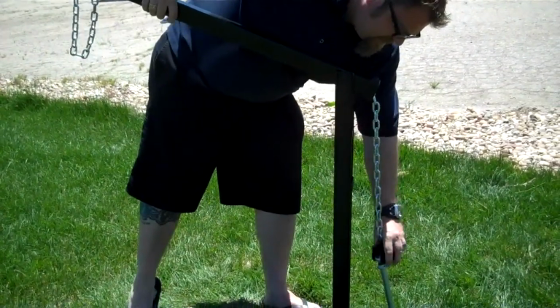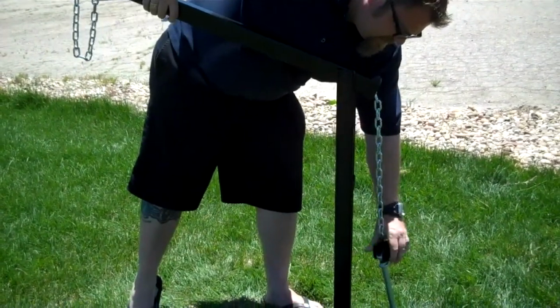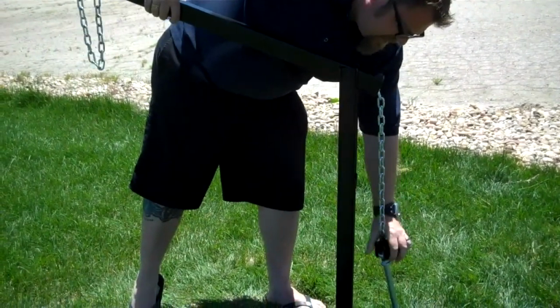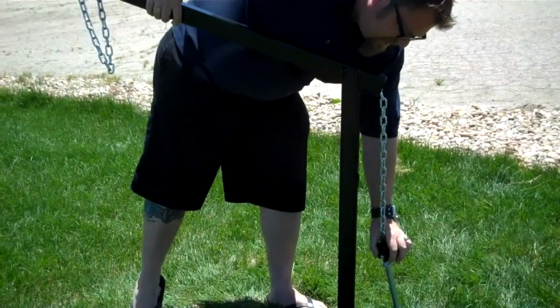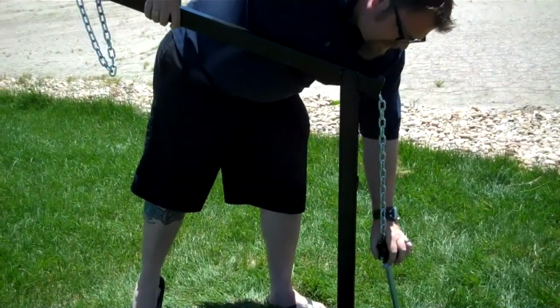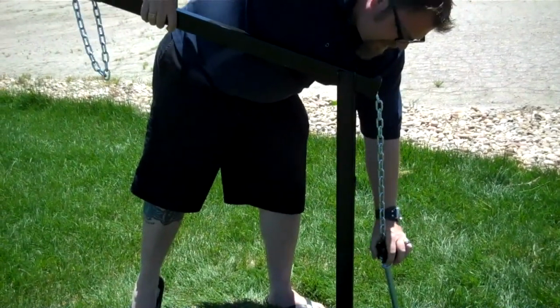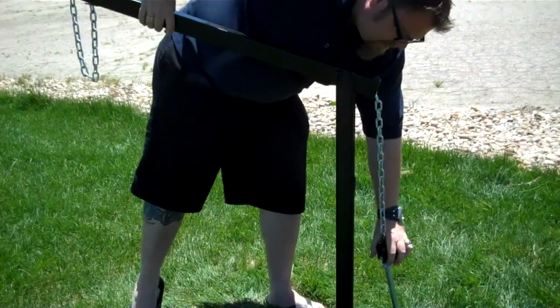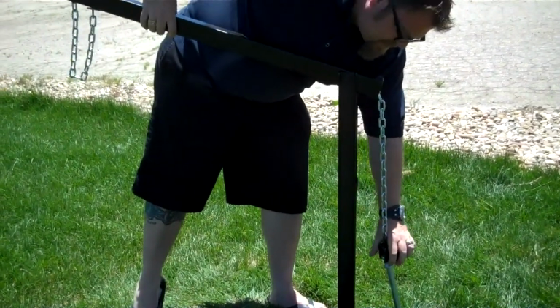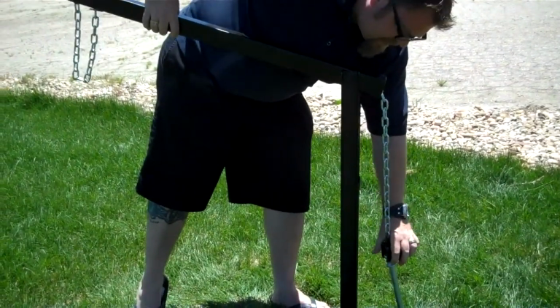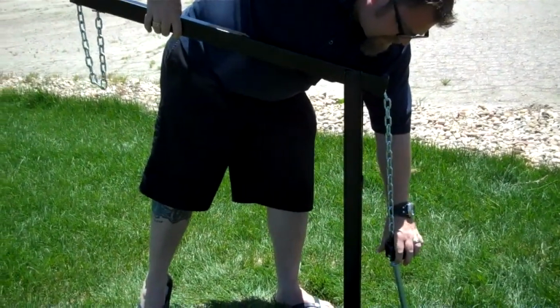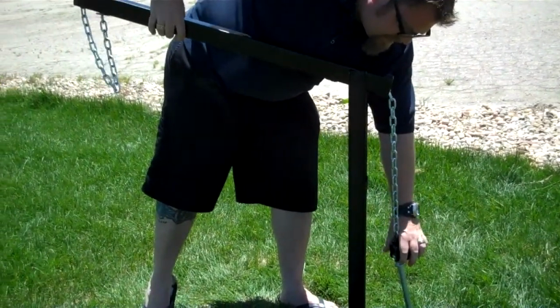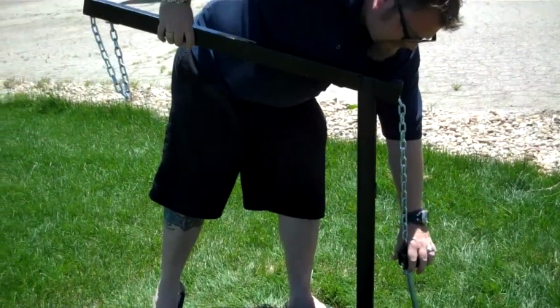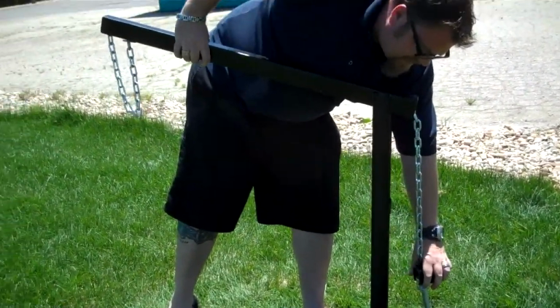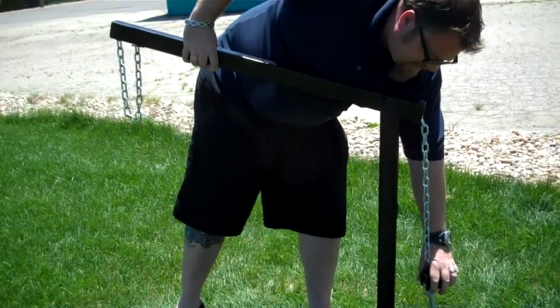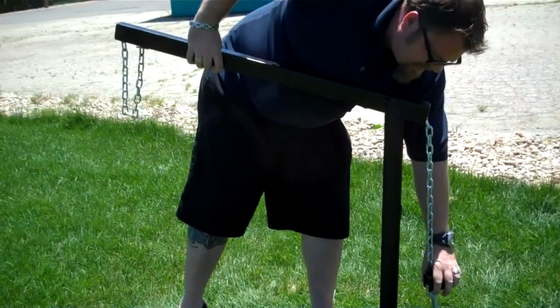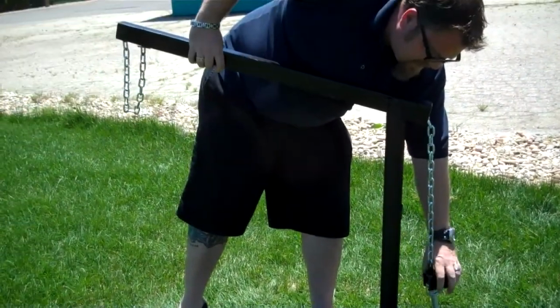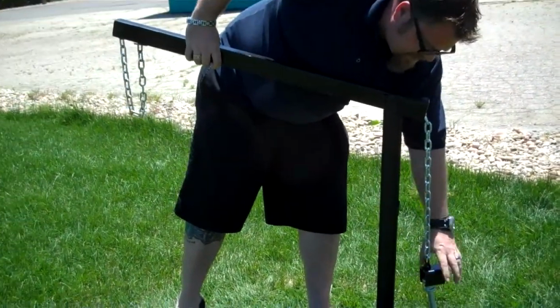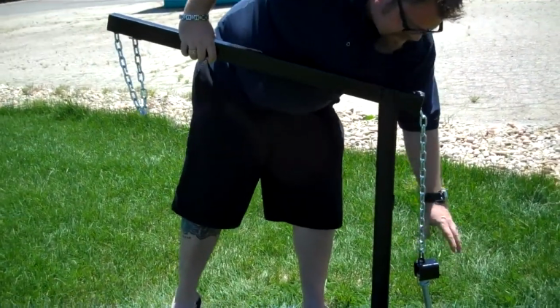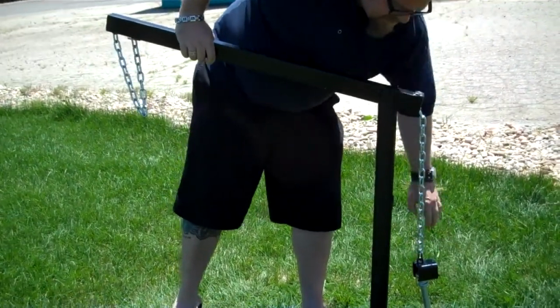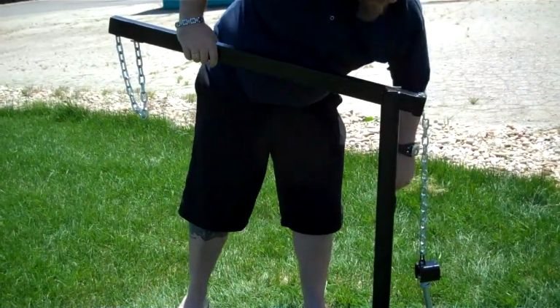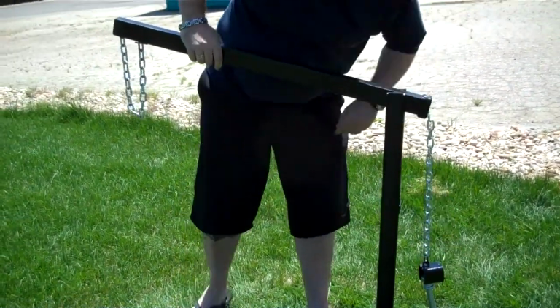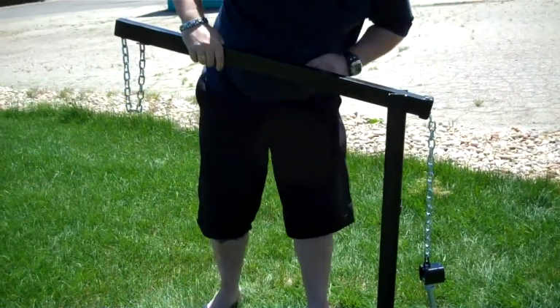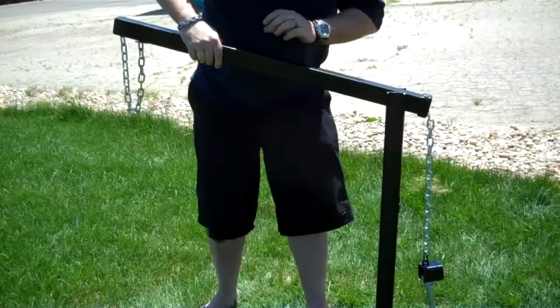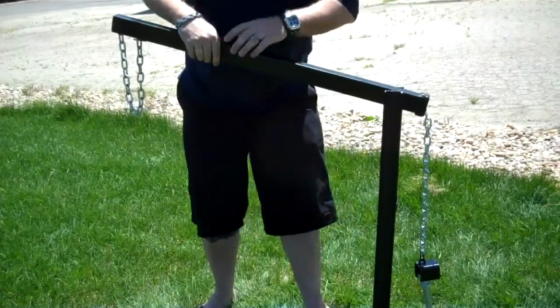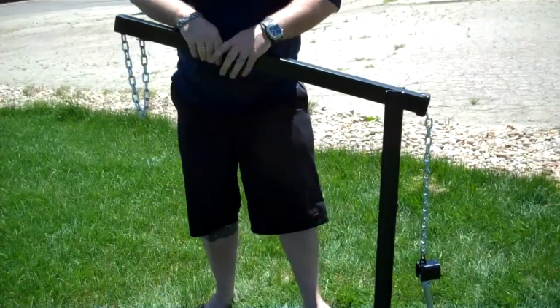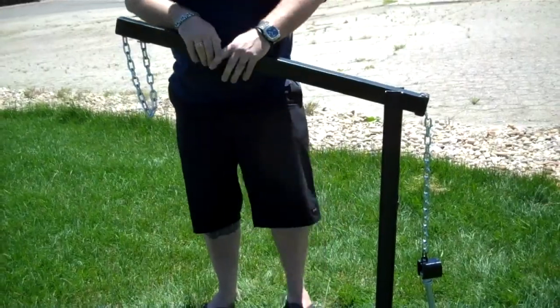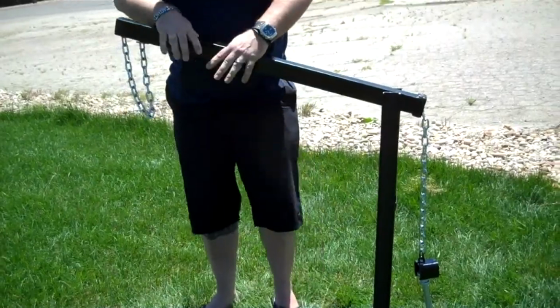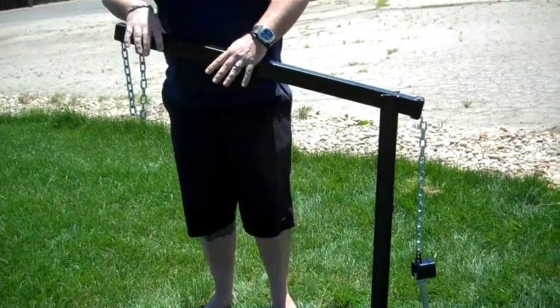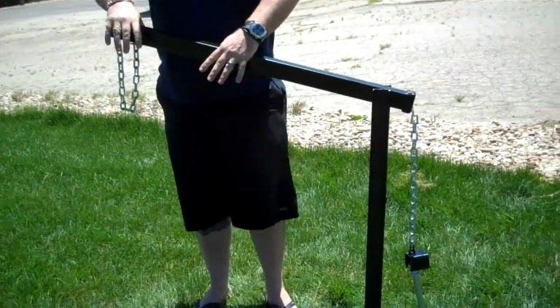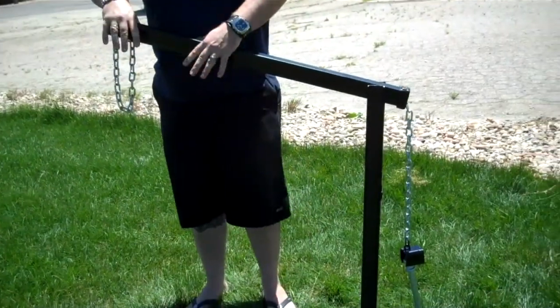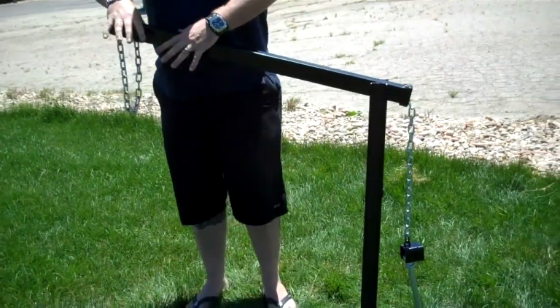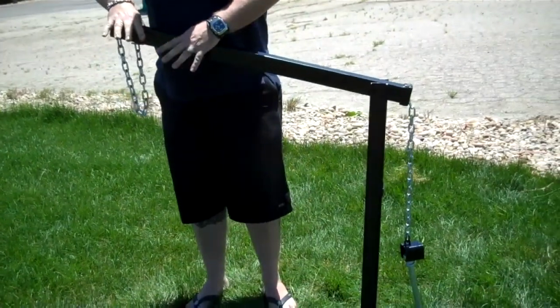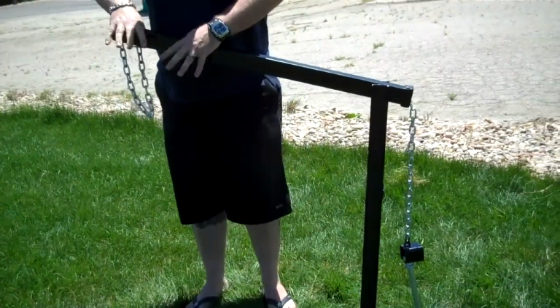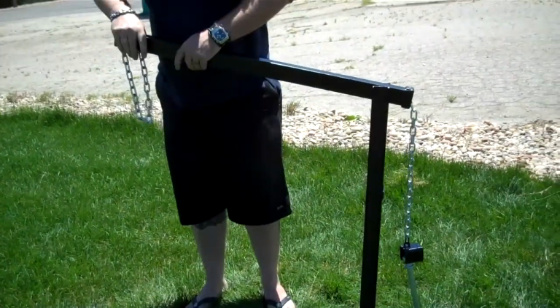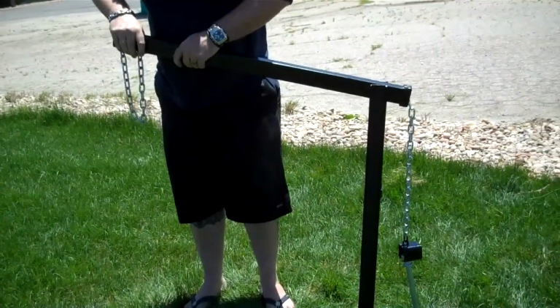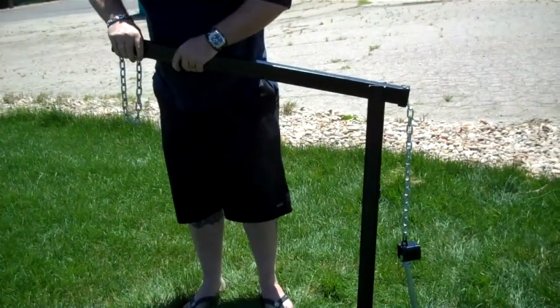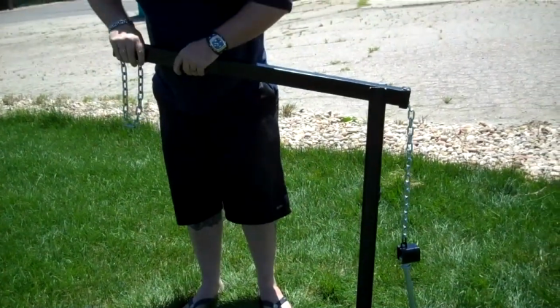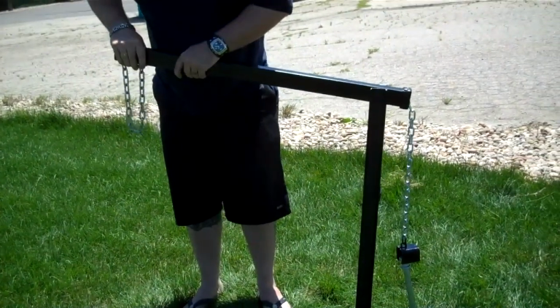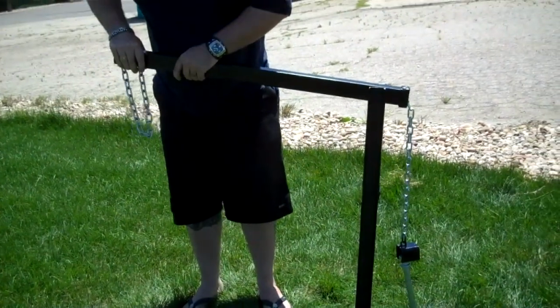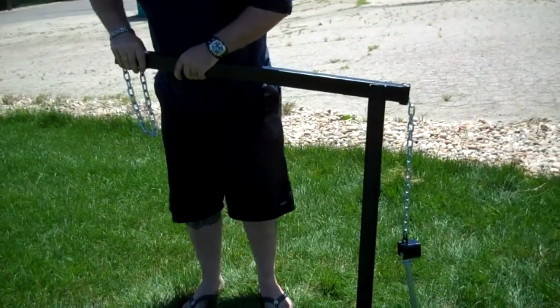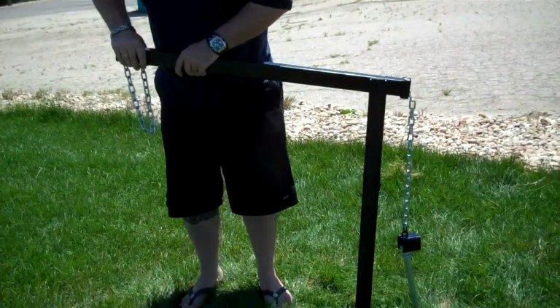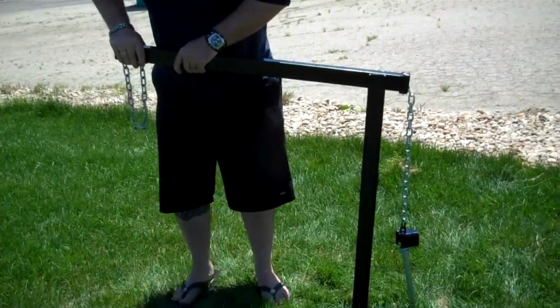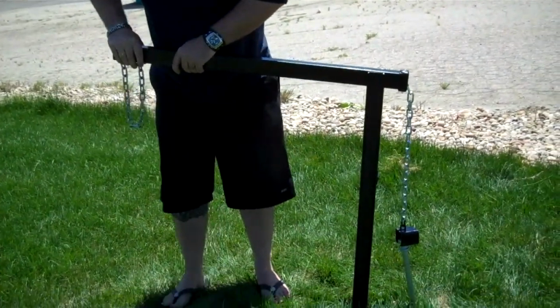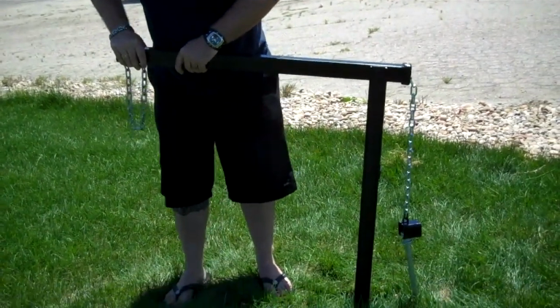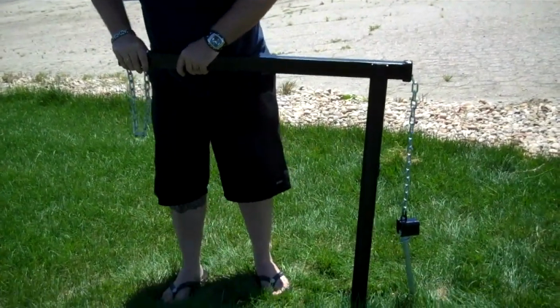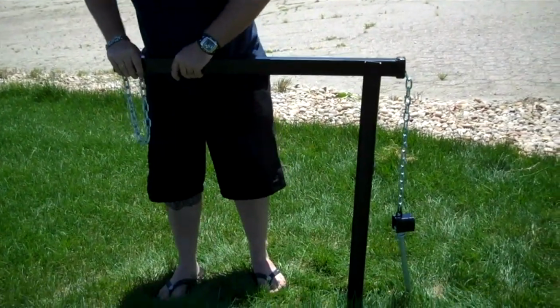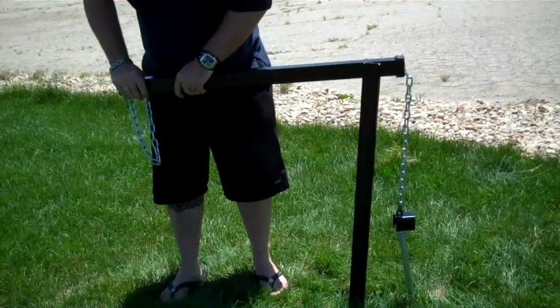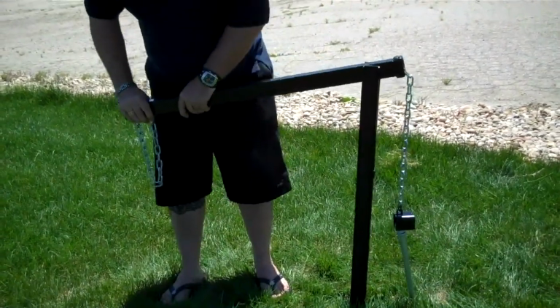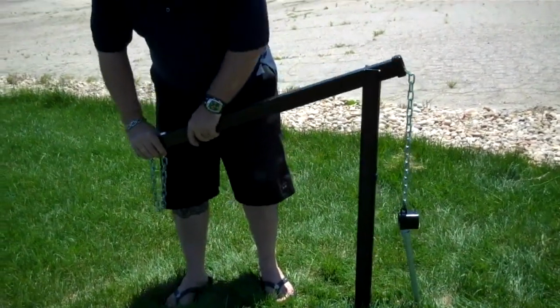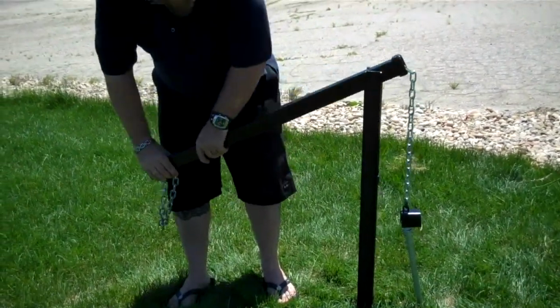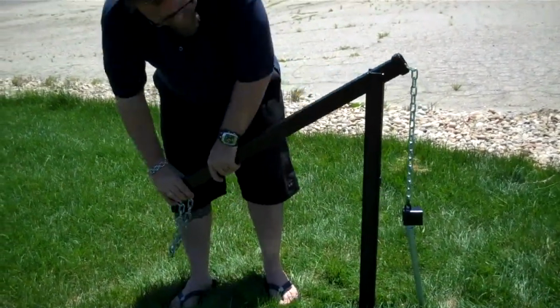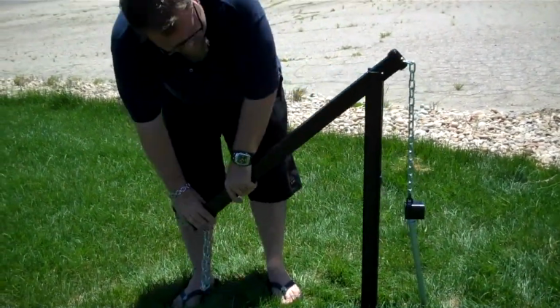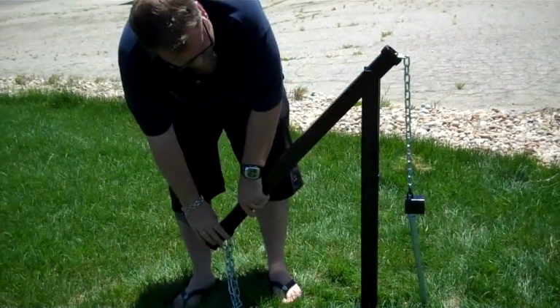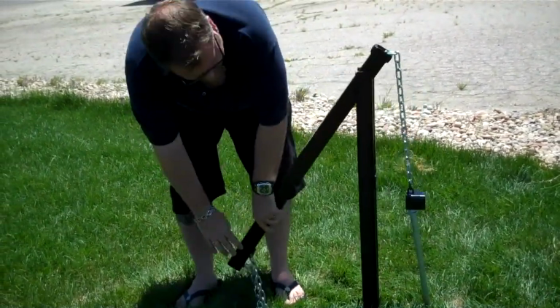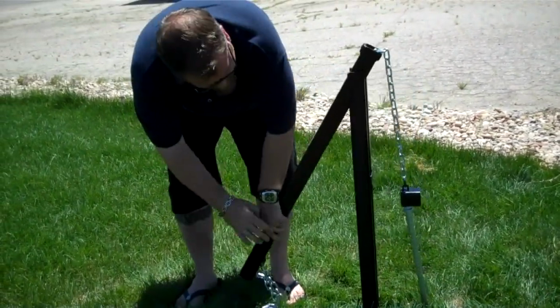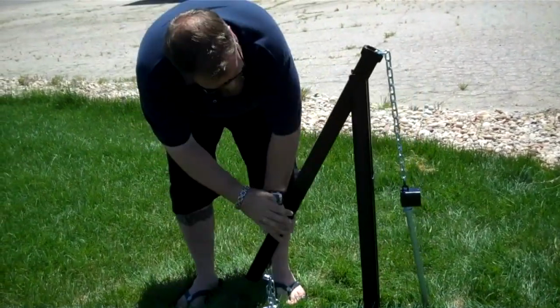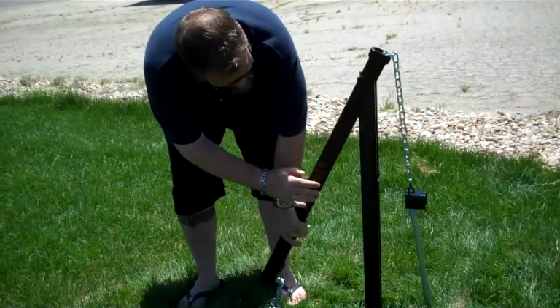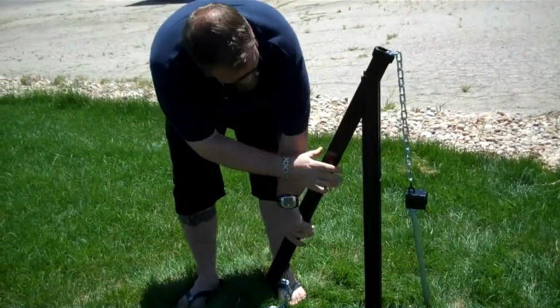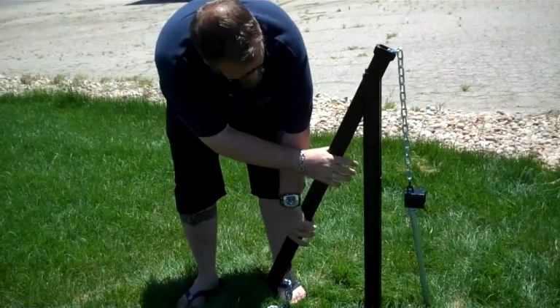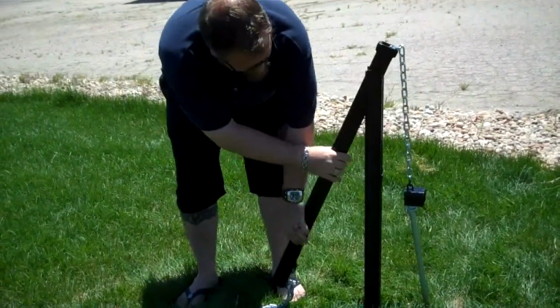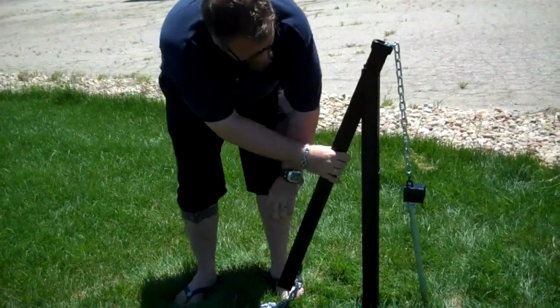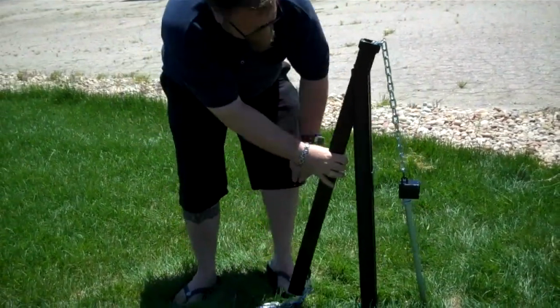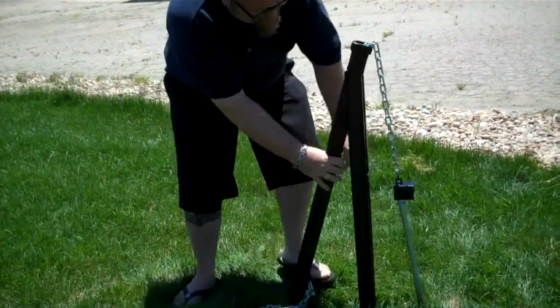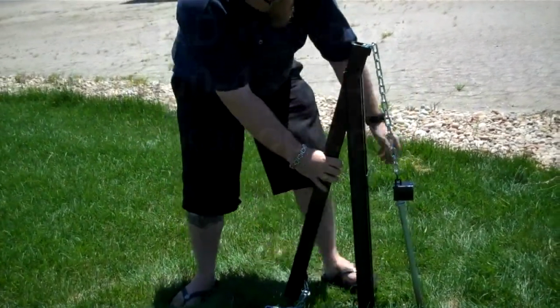Slide that right on top there. Hold the tension right here, put the pressure down here — that'll pull the stake right out of the ground.